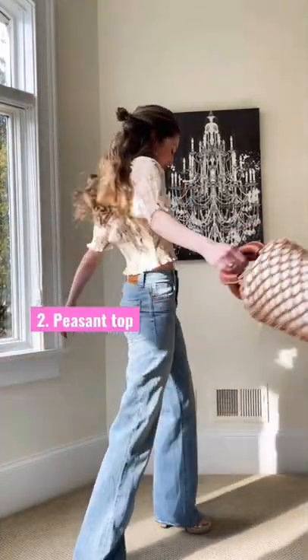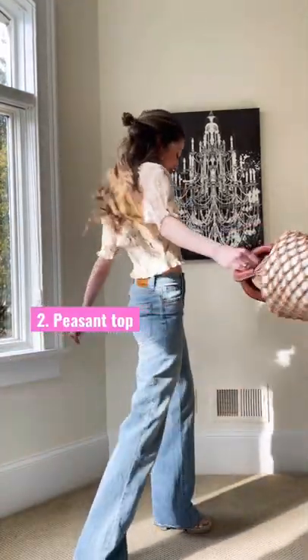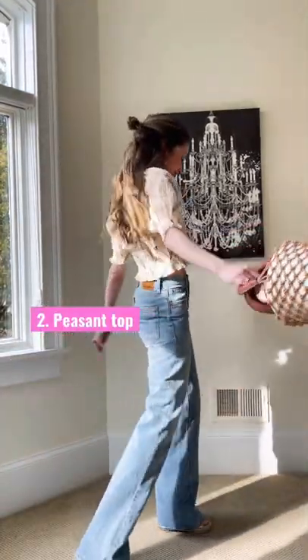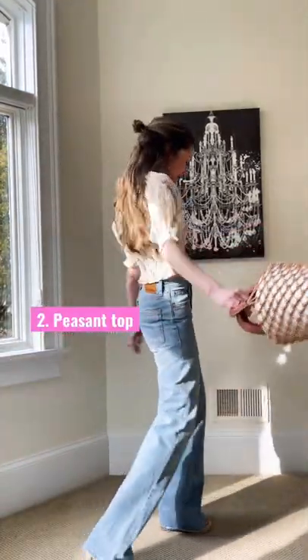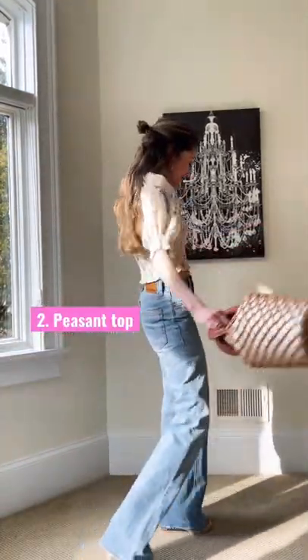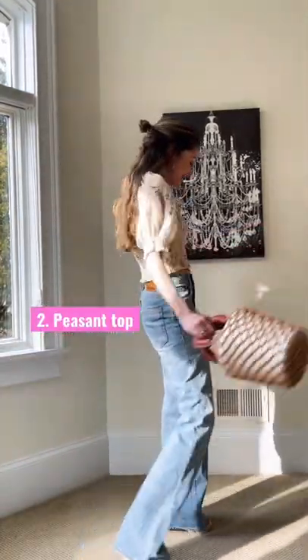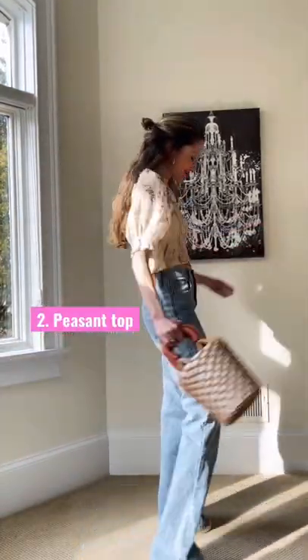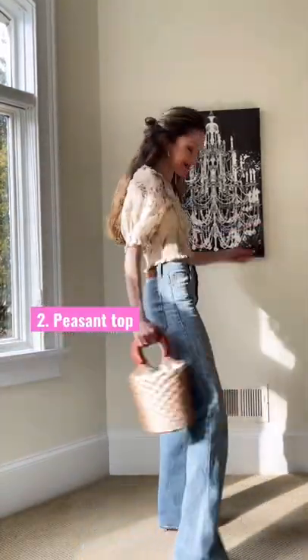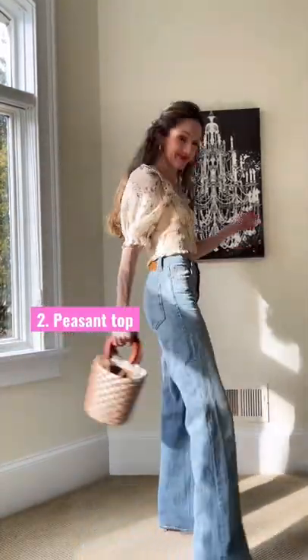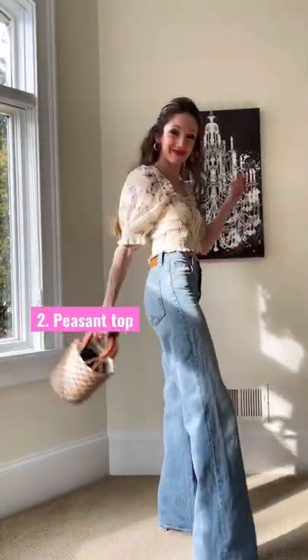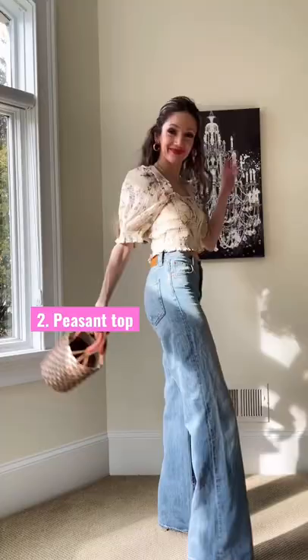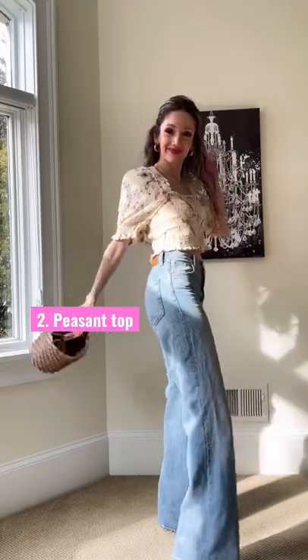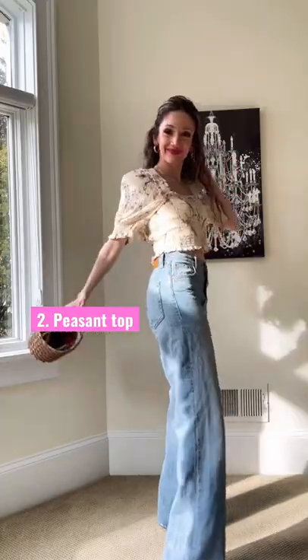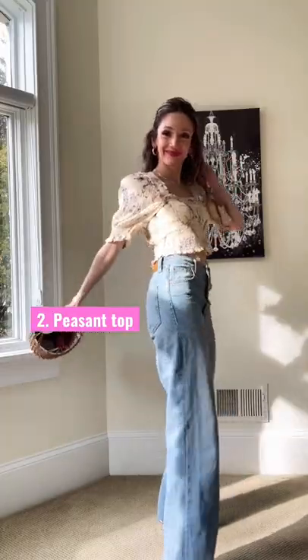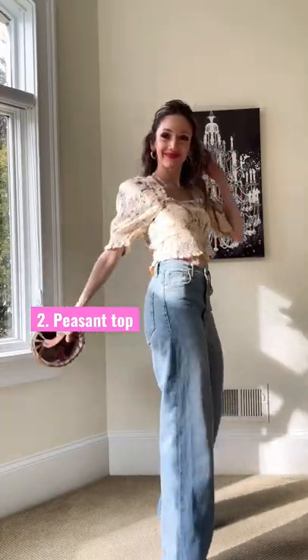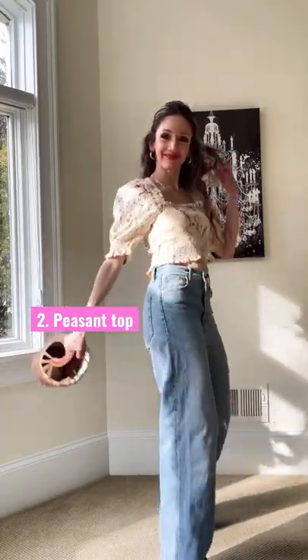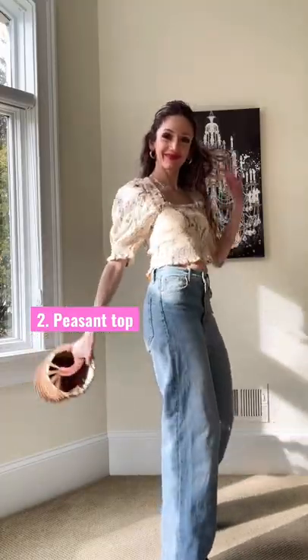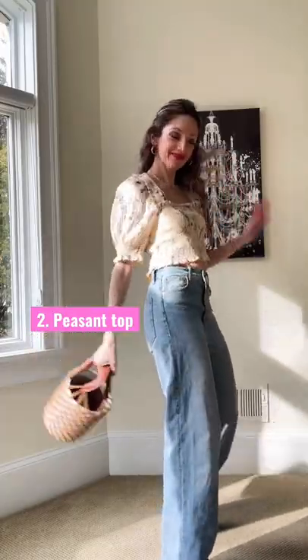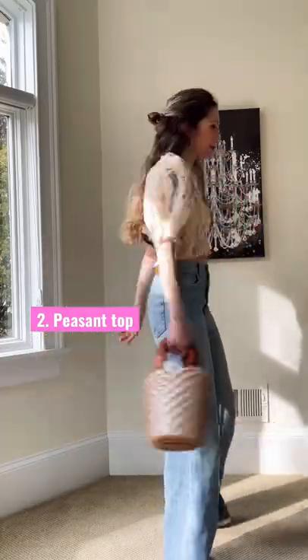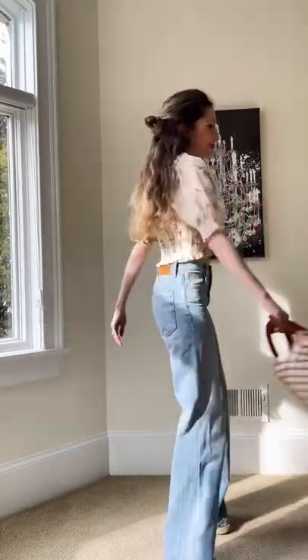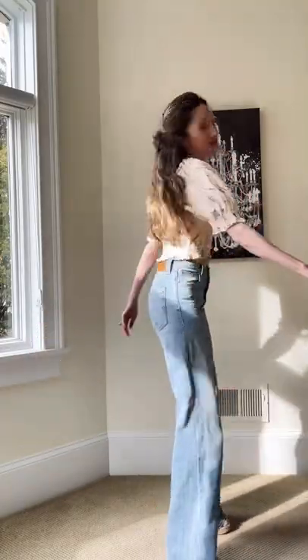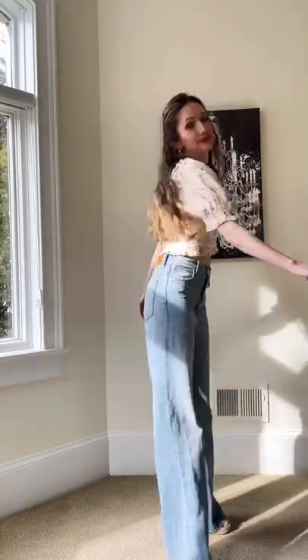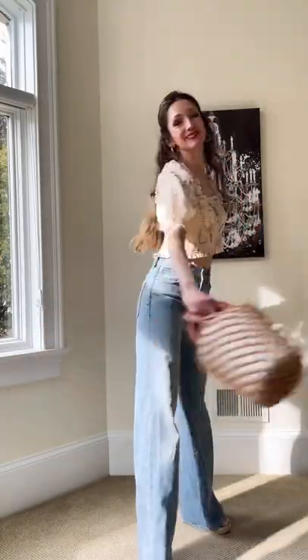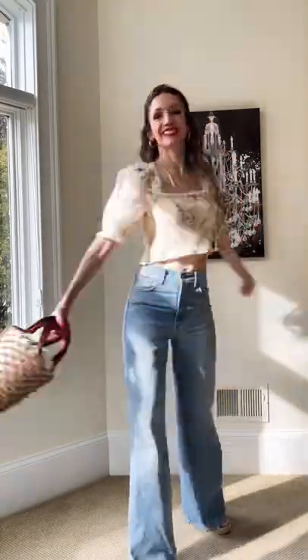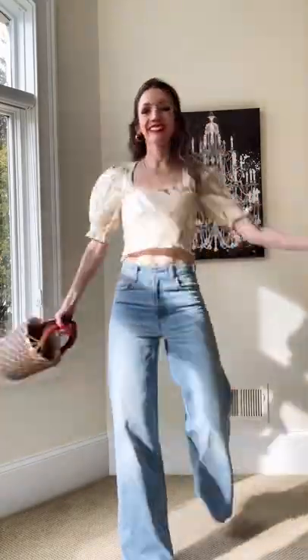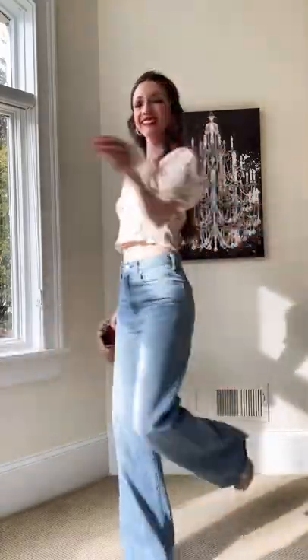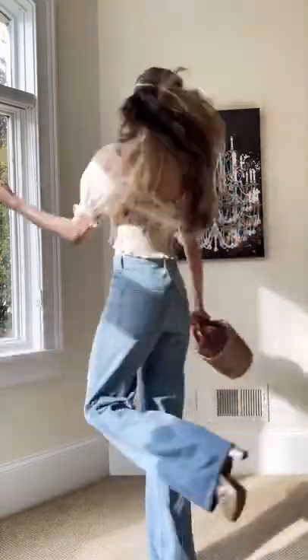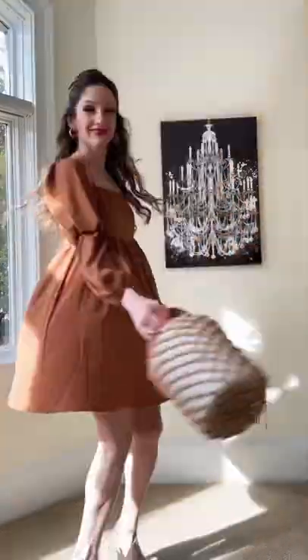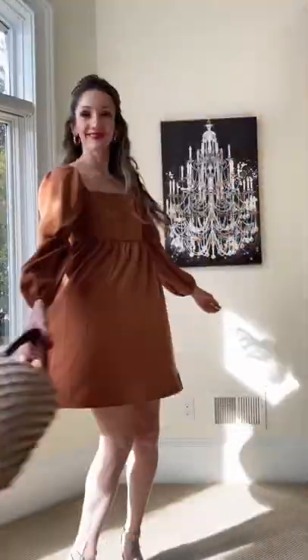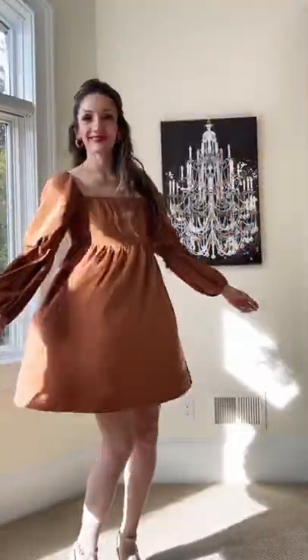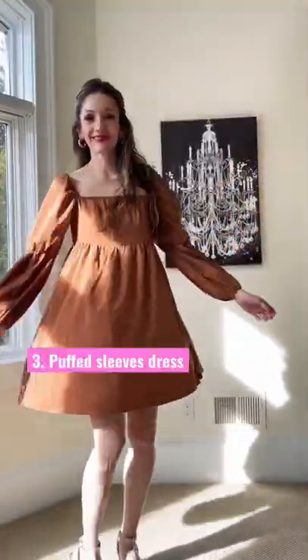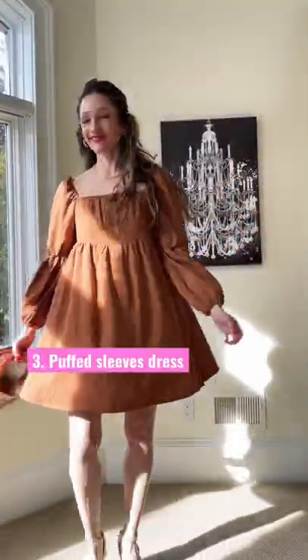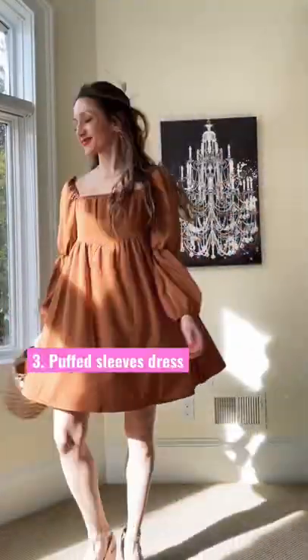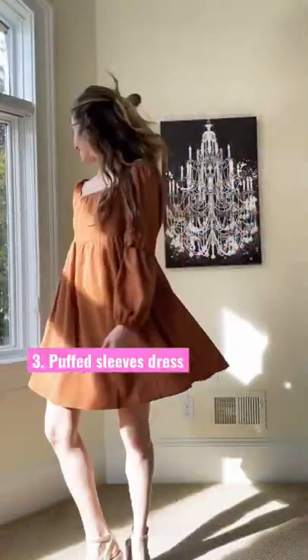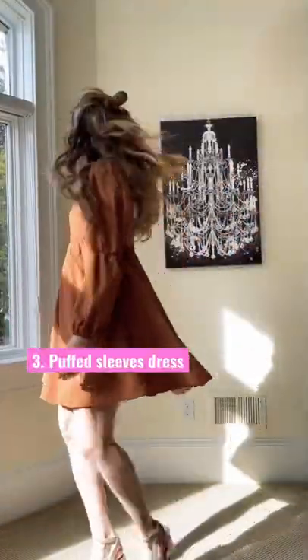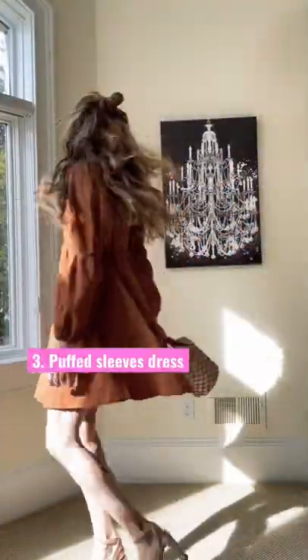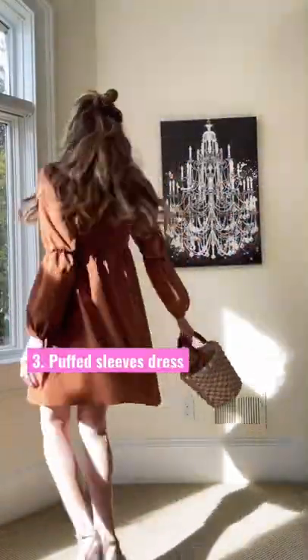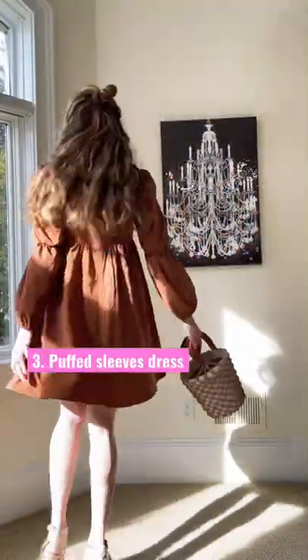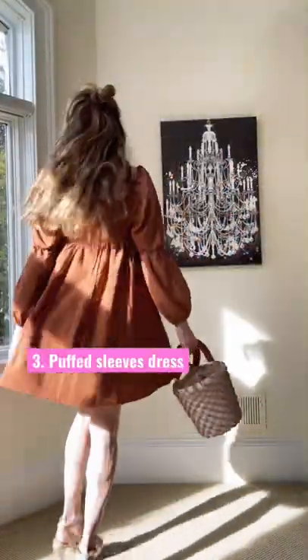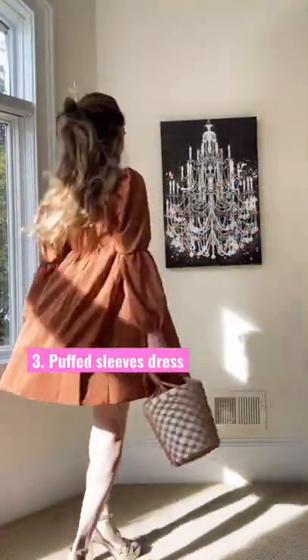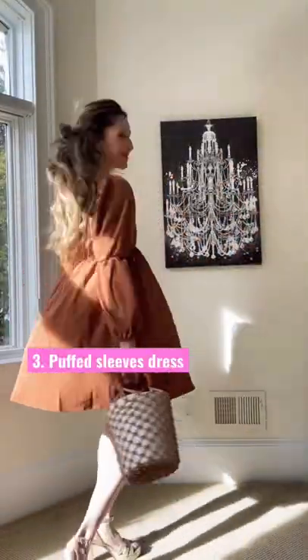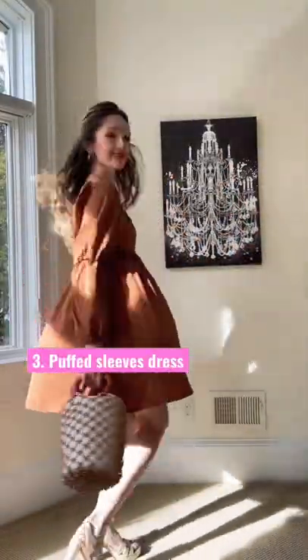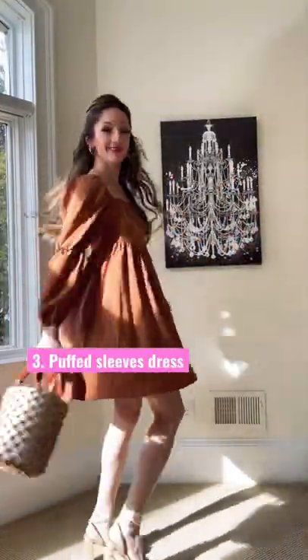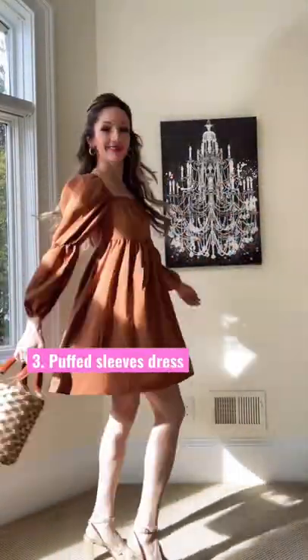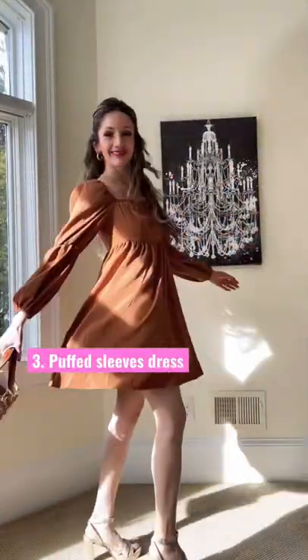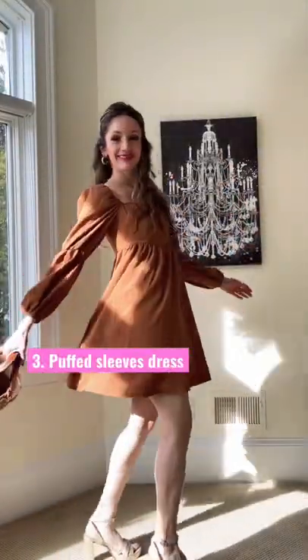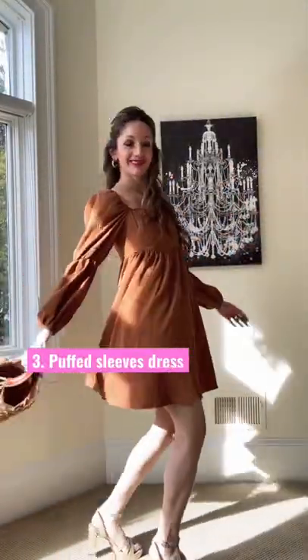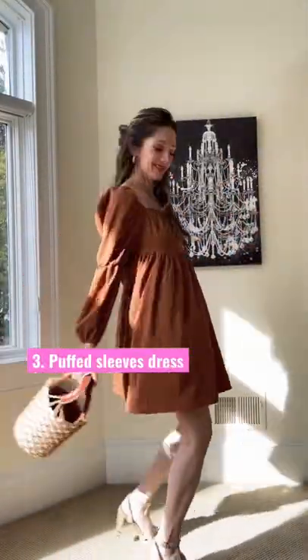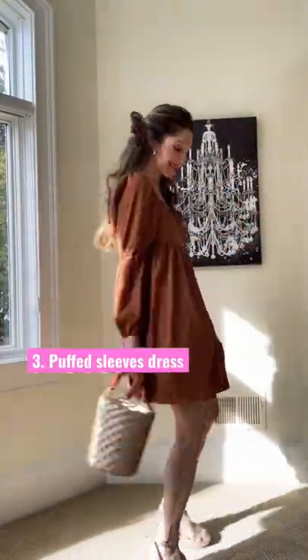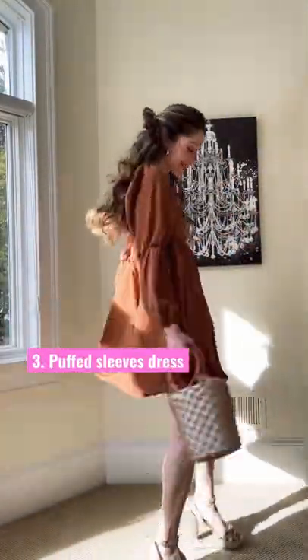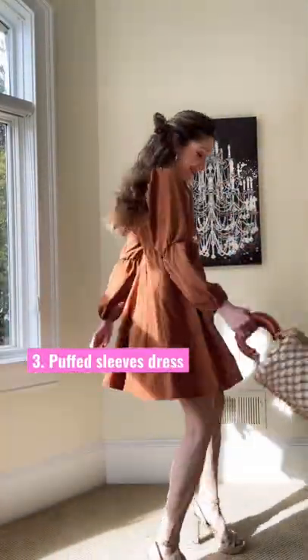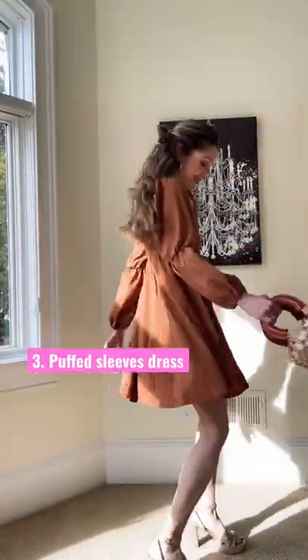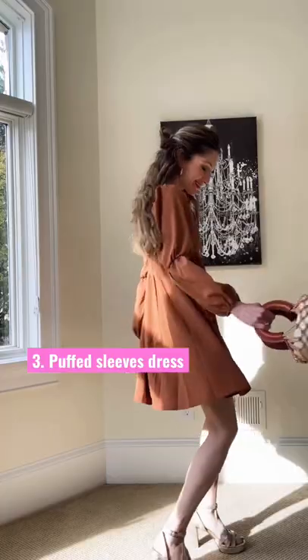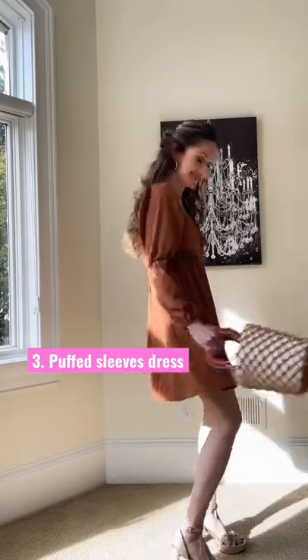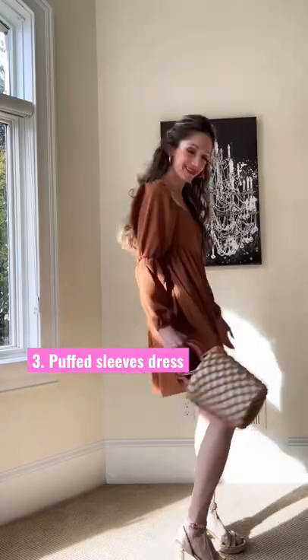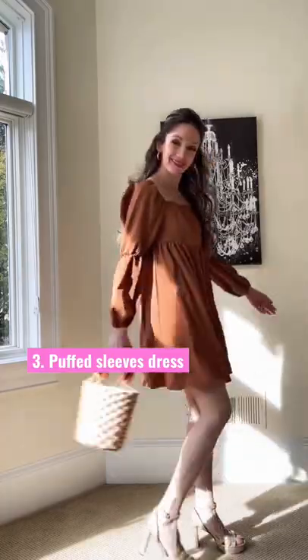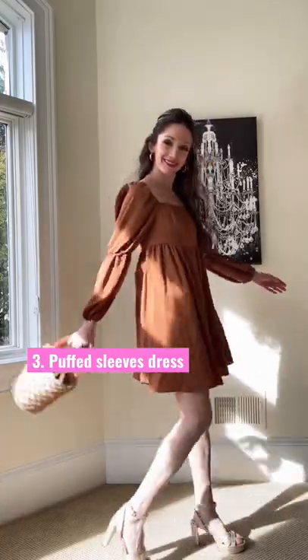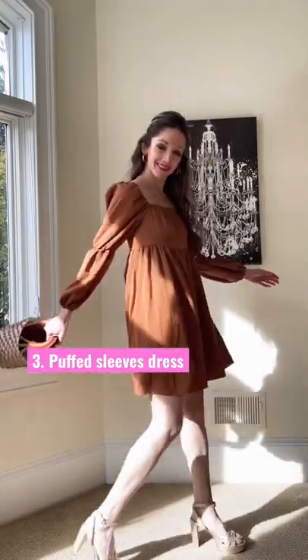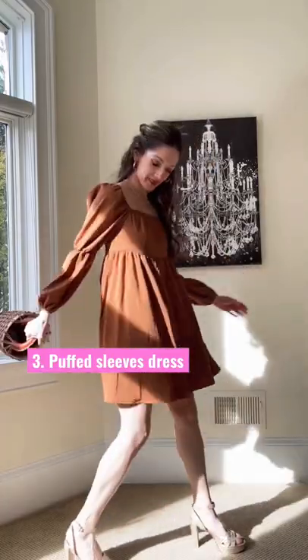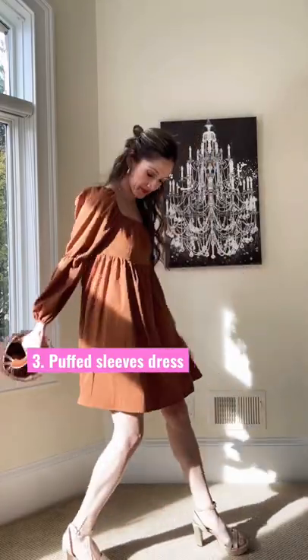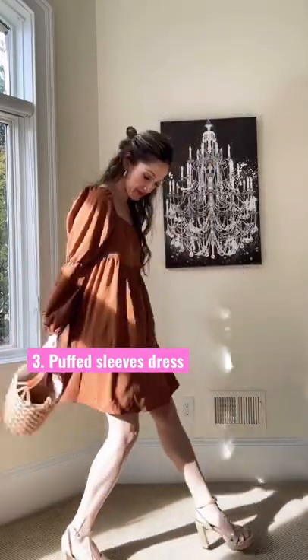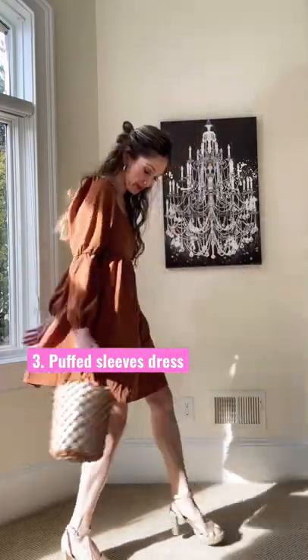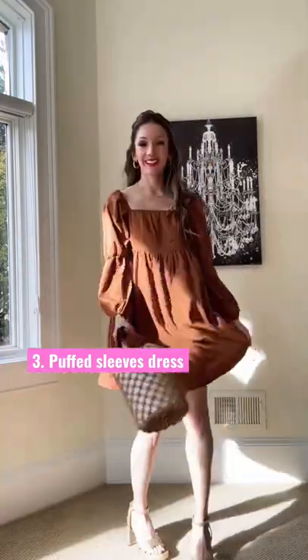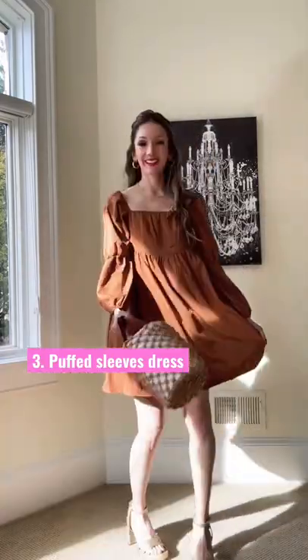This peasant top by H&M is a spring staple that goes with jeans or a maxi skirt. Another Amazon dress here — this one is not too short, has puff sleeves, and is super cute.